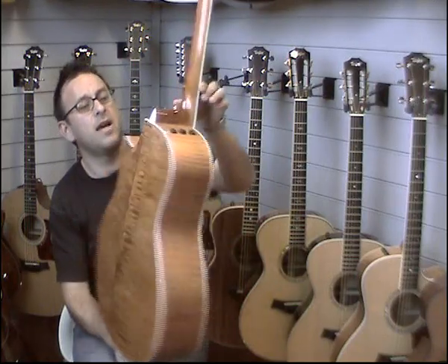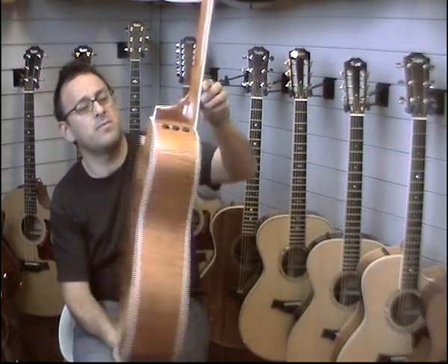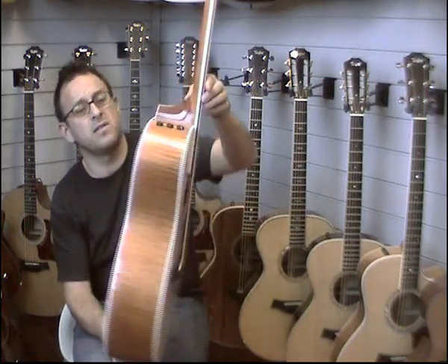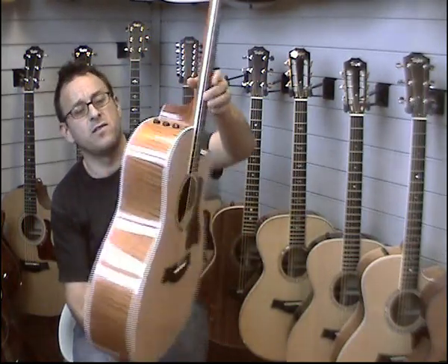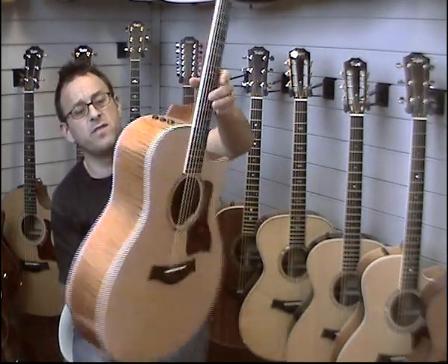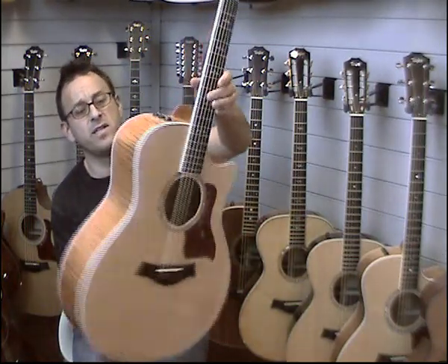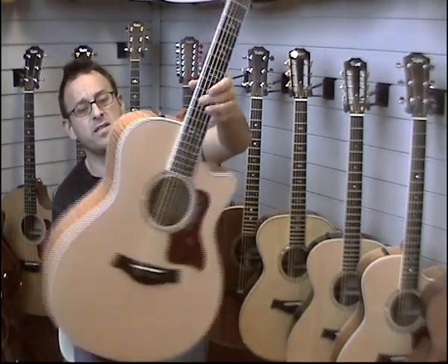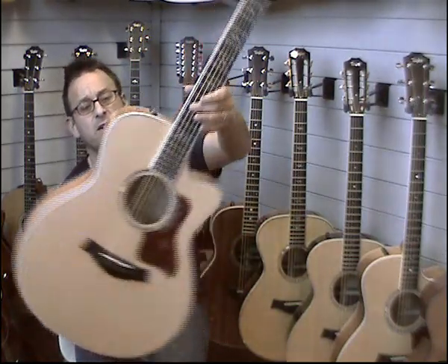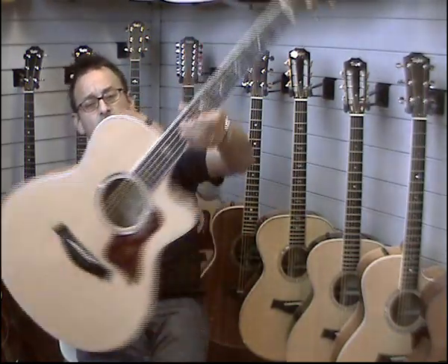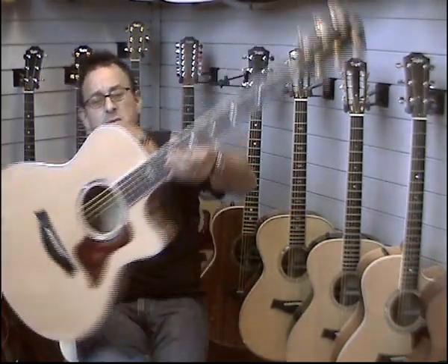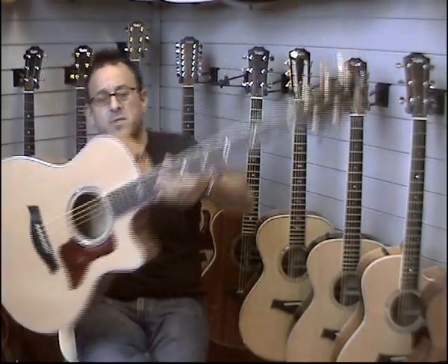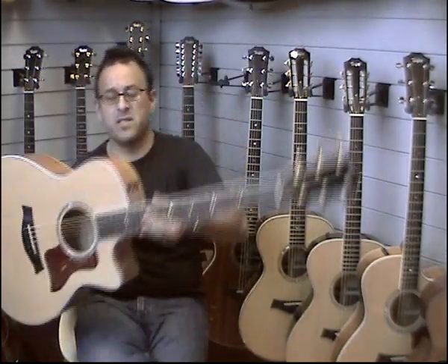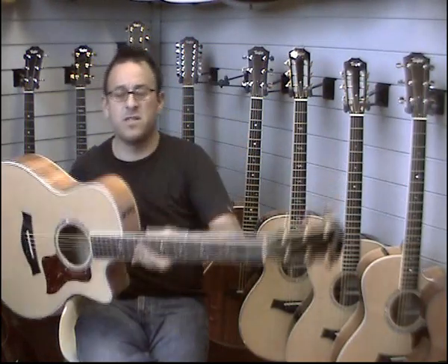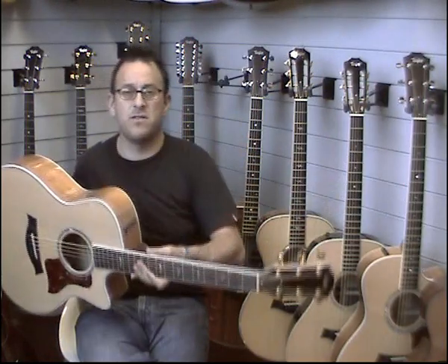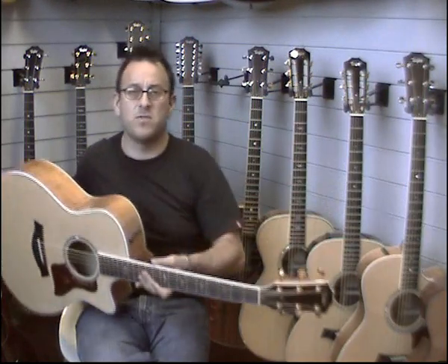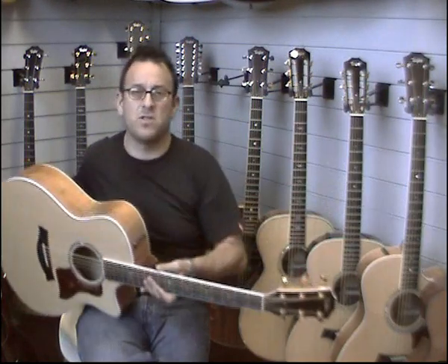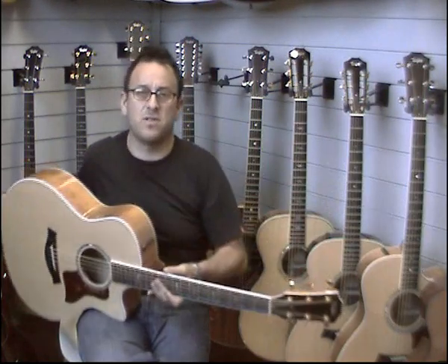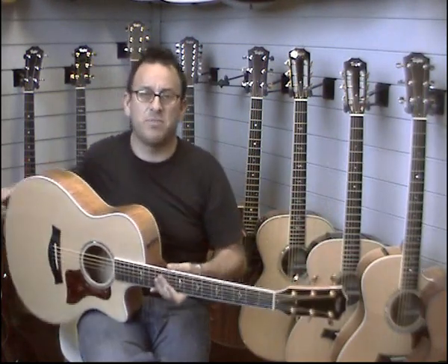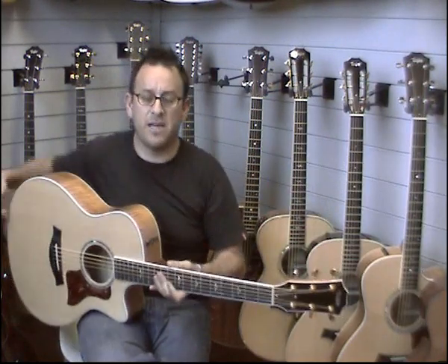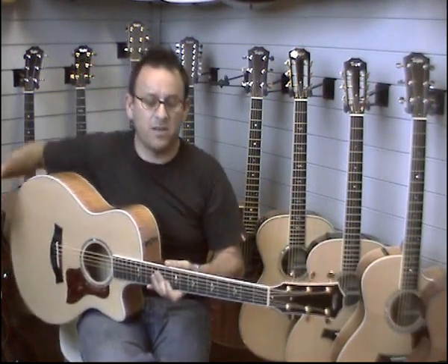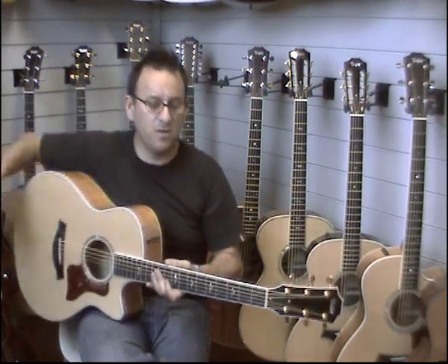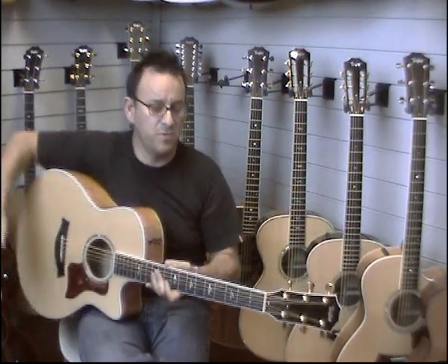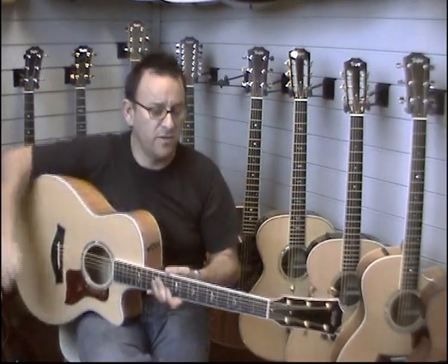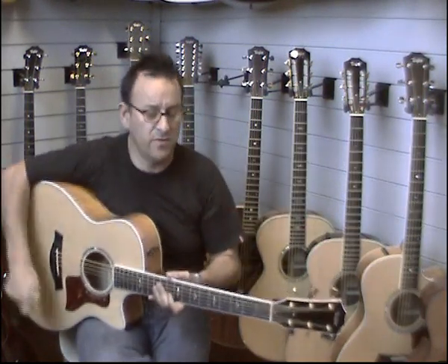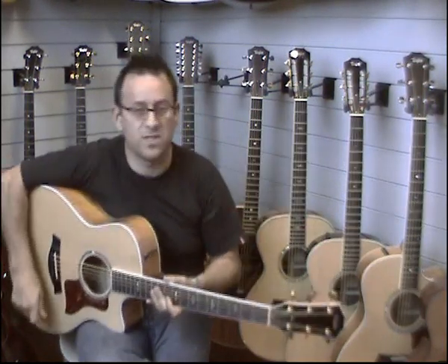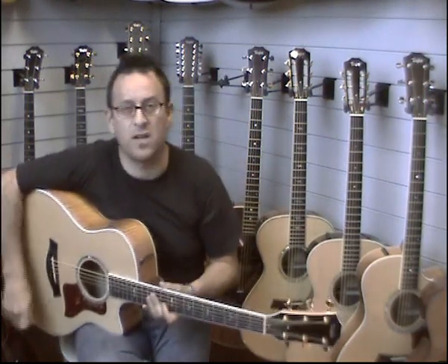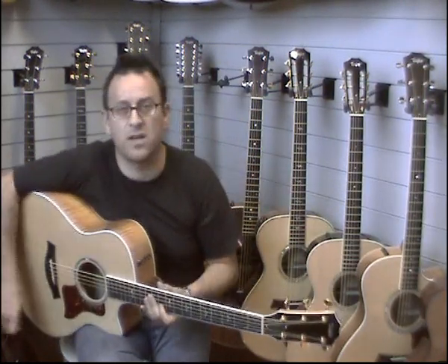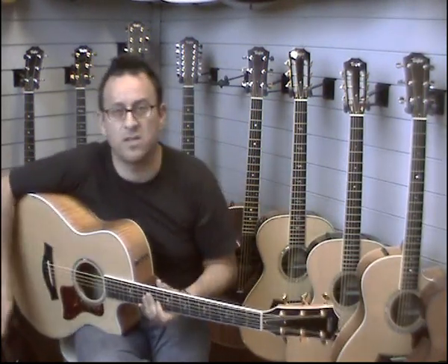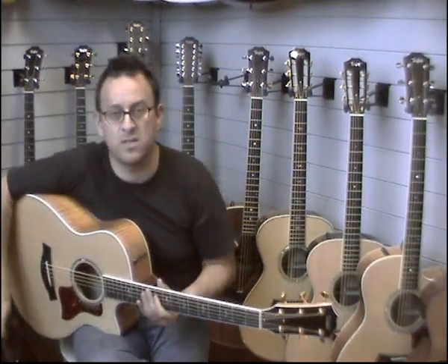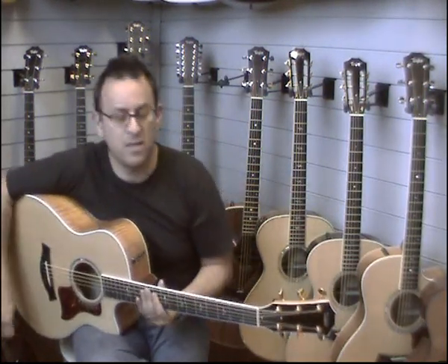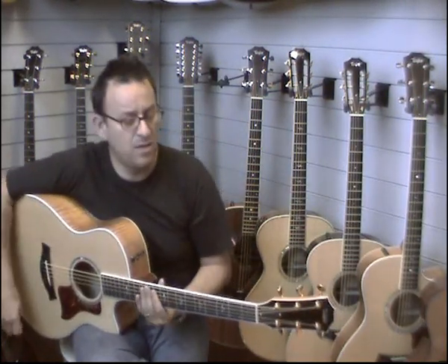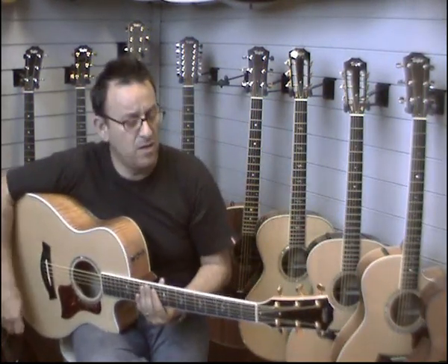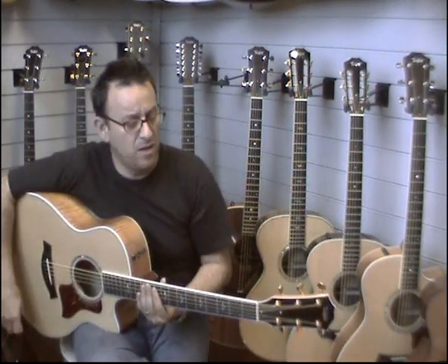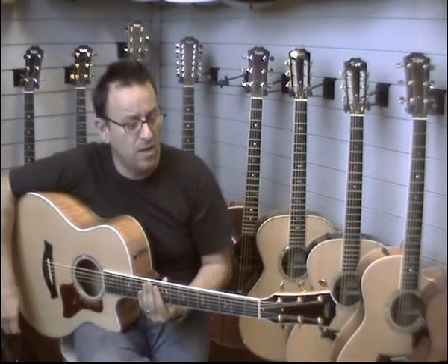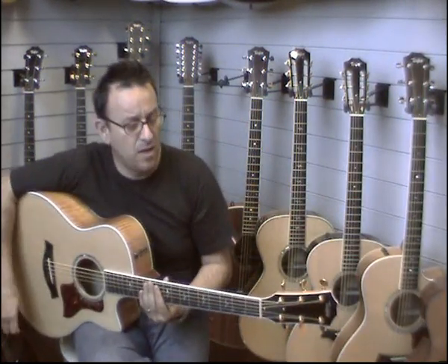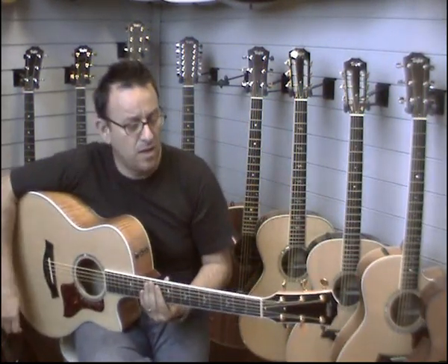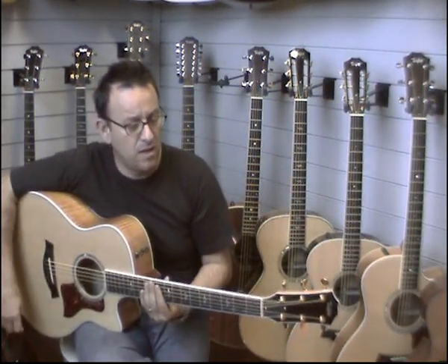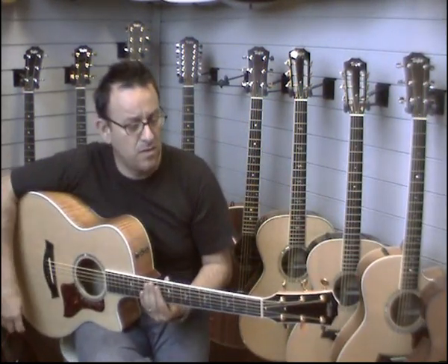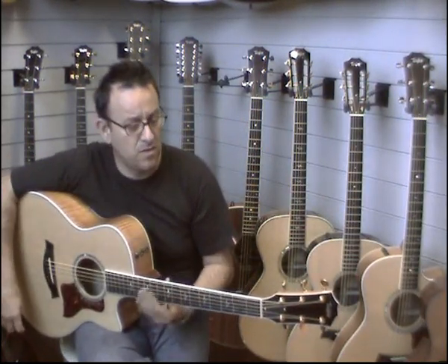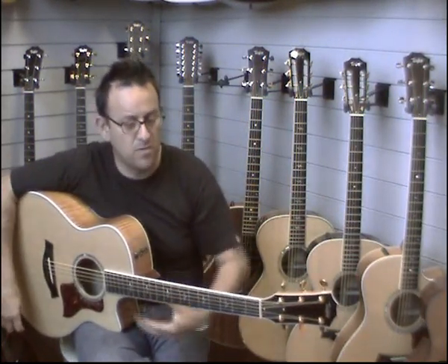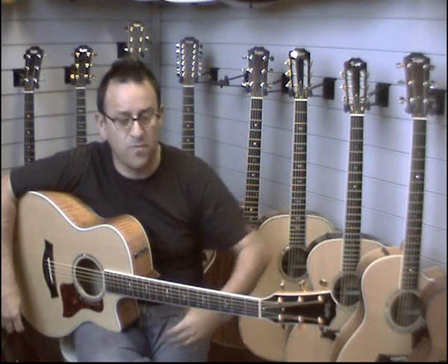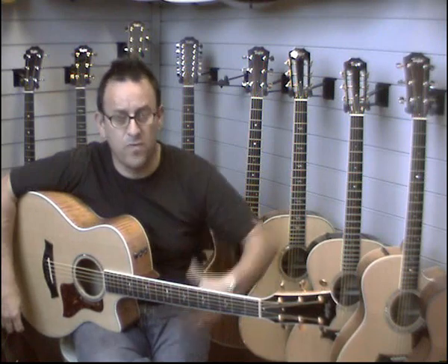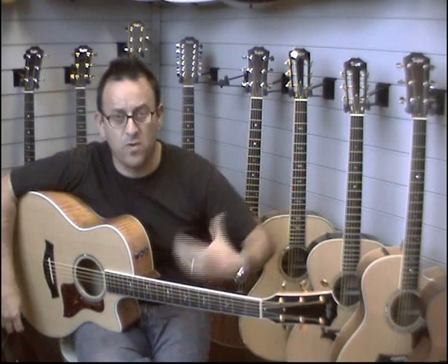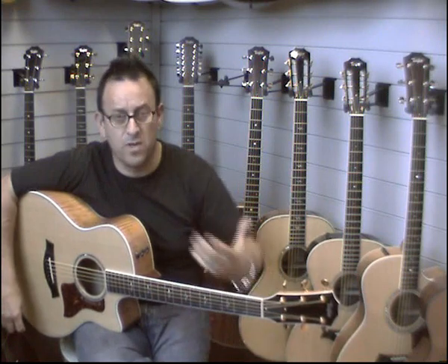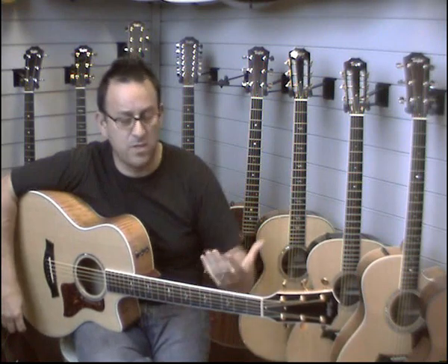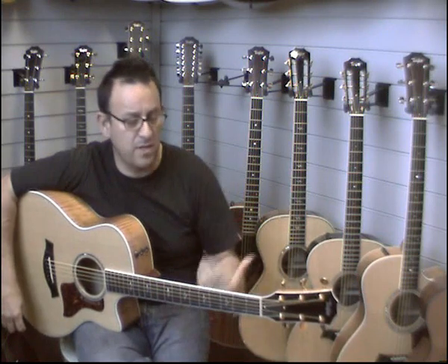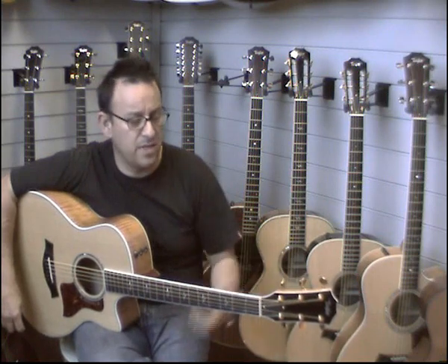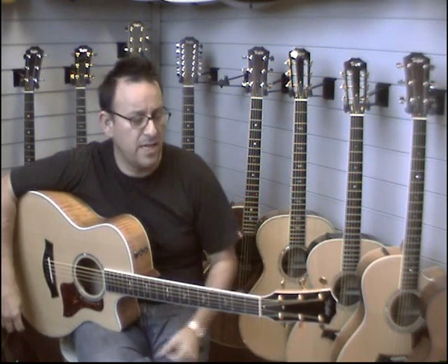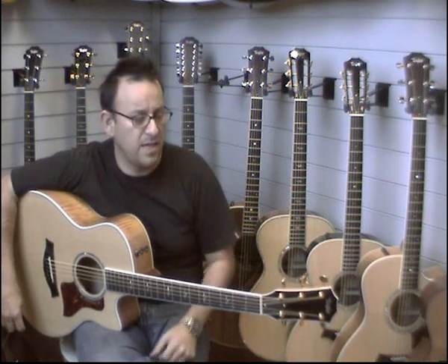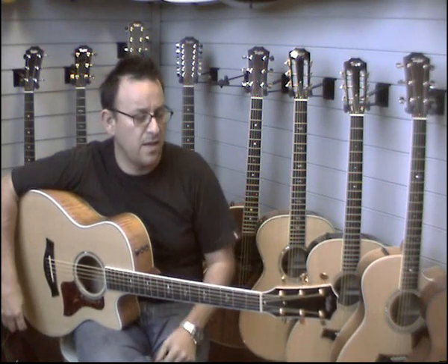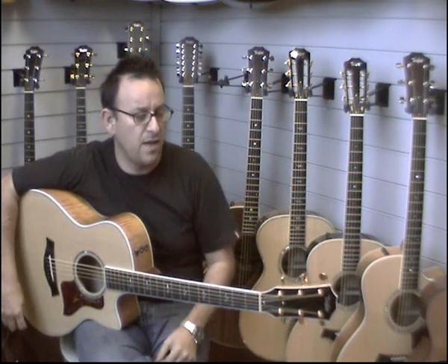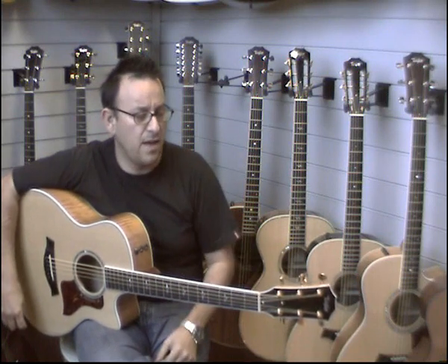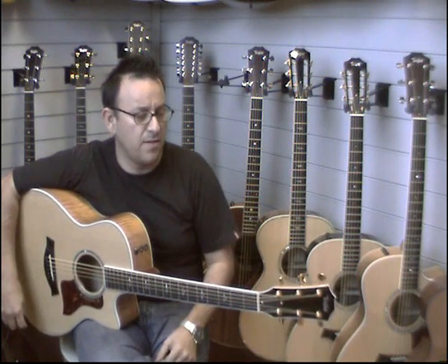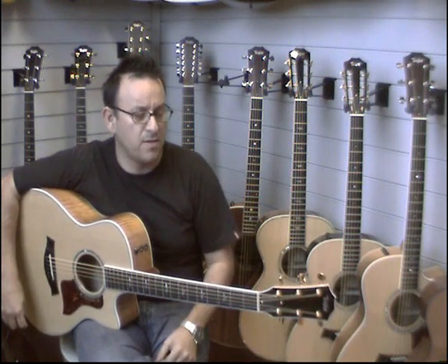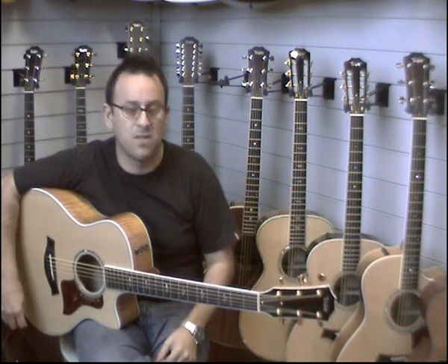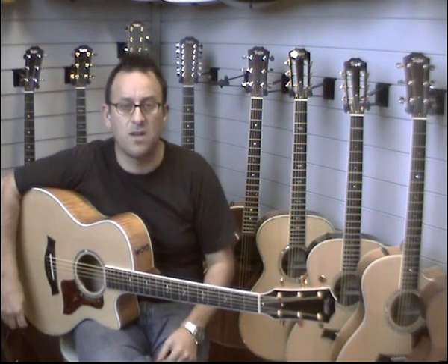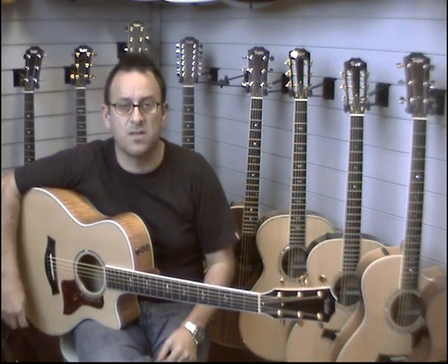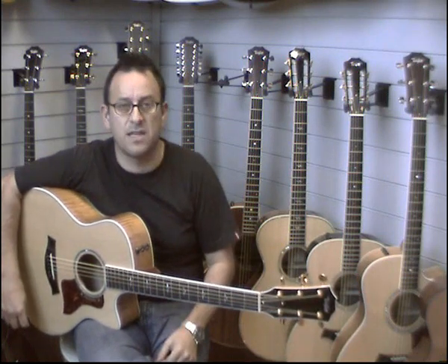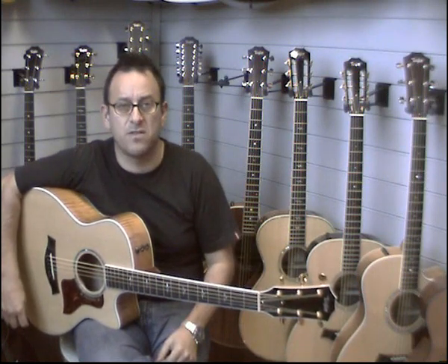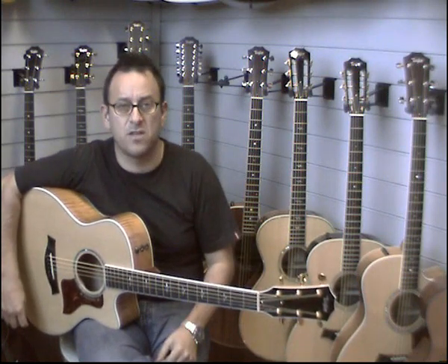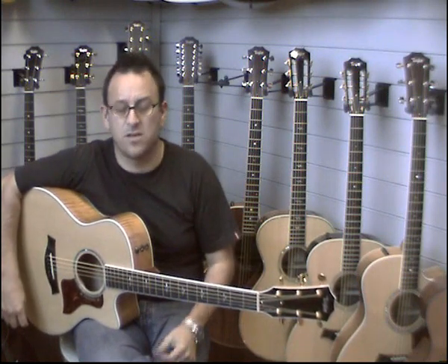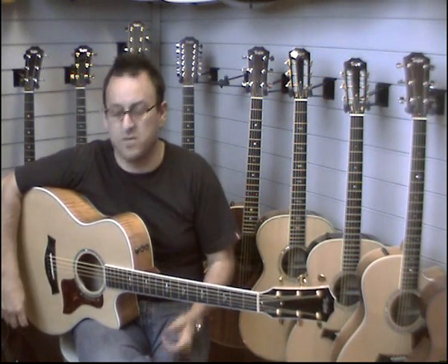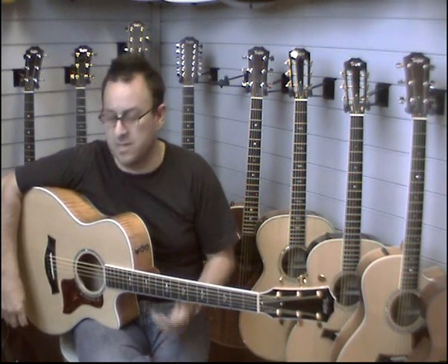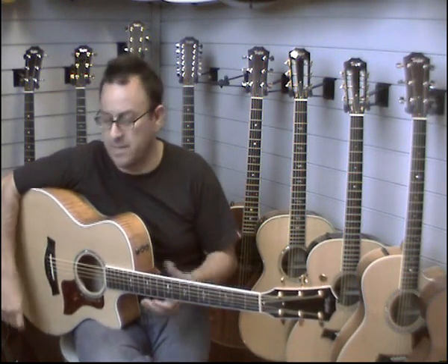Absolutely lovely guitar. What I'm going to do, I'm just going to play a couple of different styles for you so you can hear how the guitar sounds acoustically.